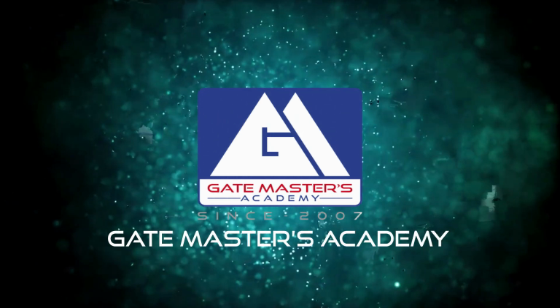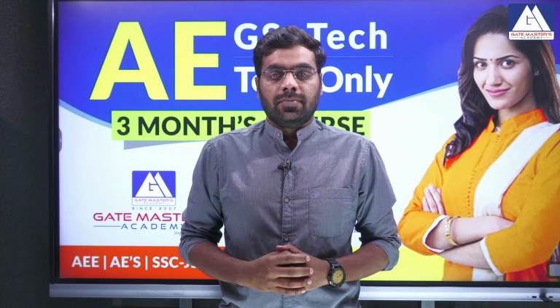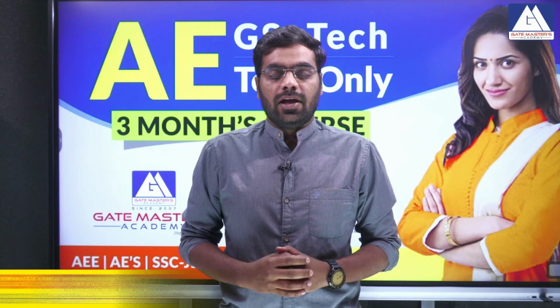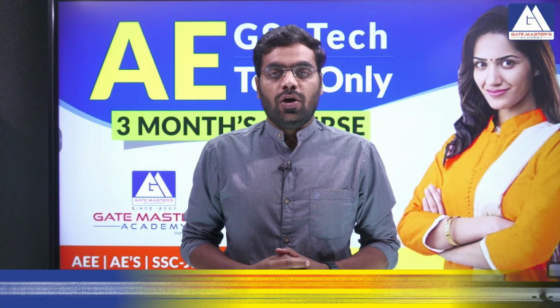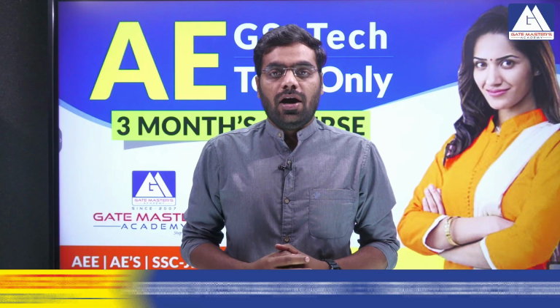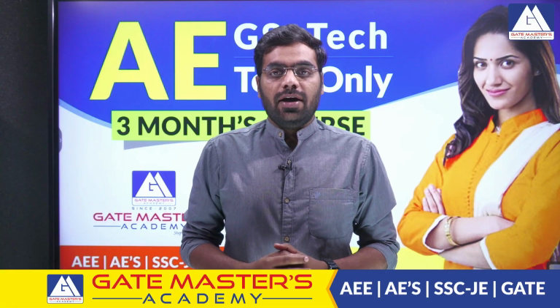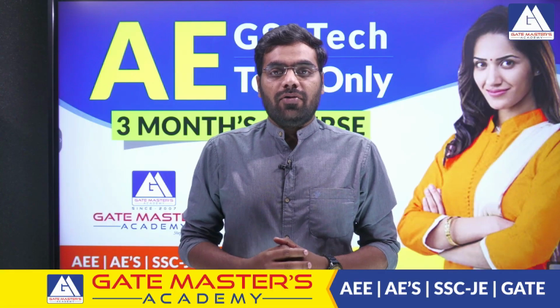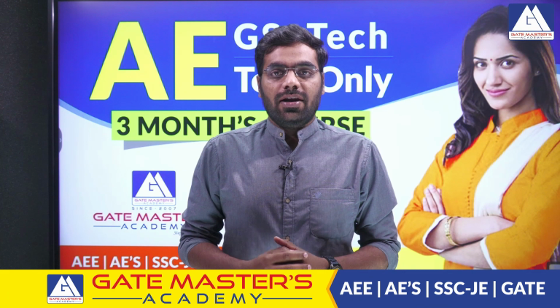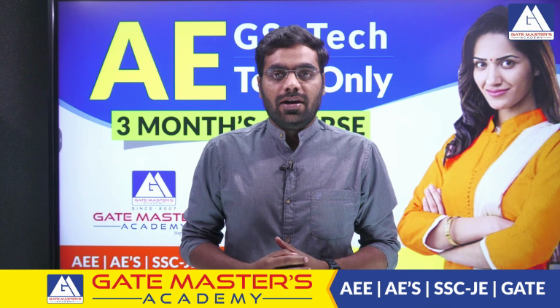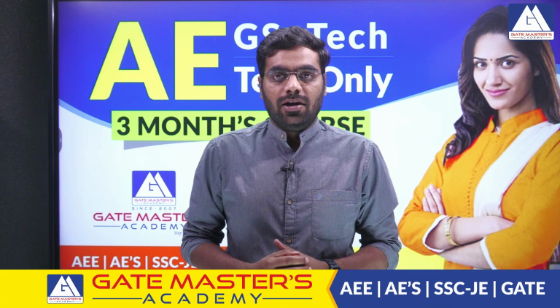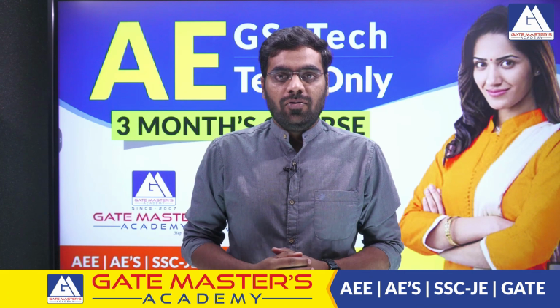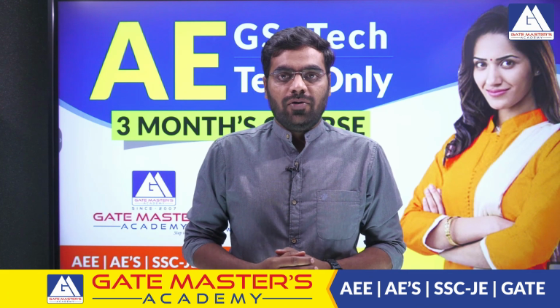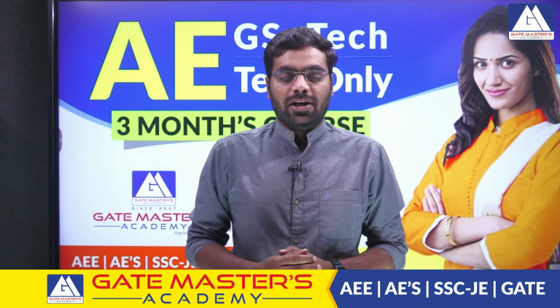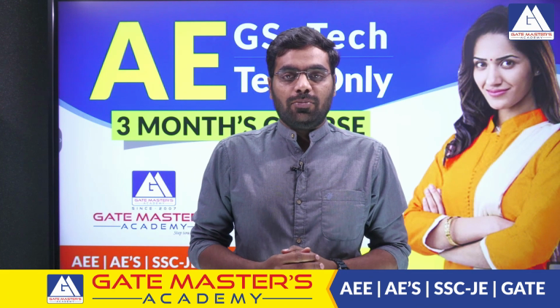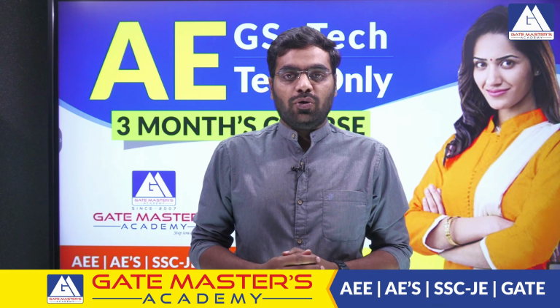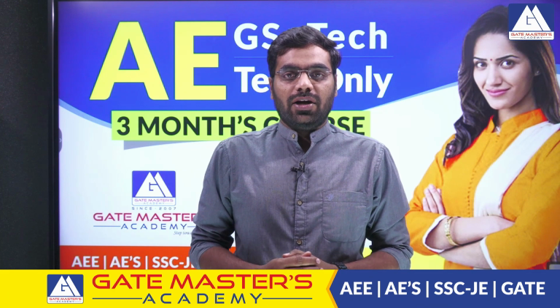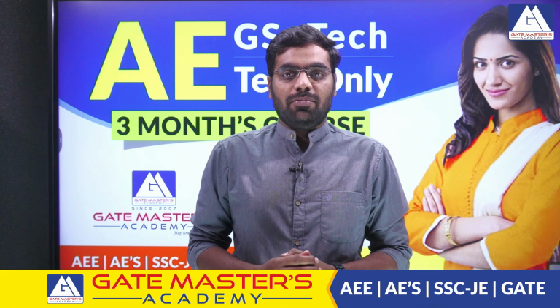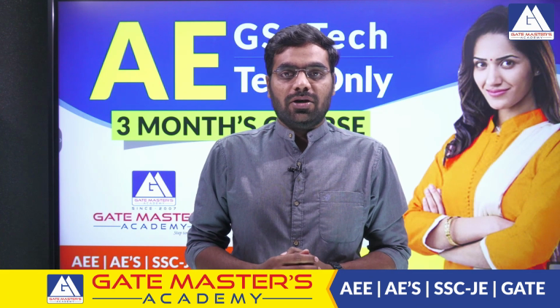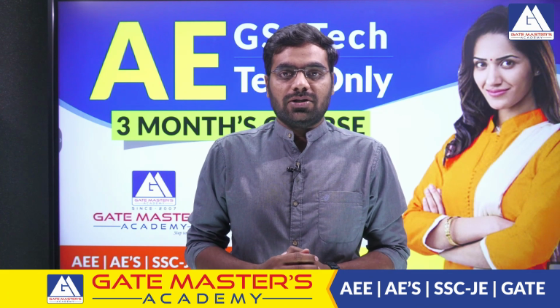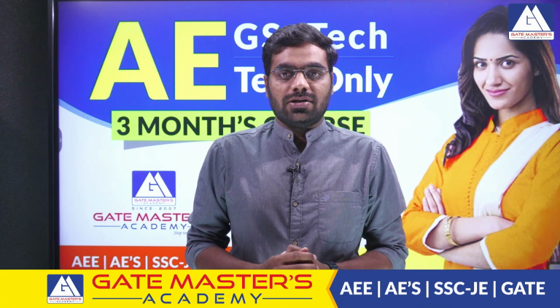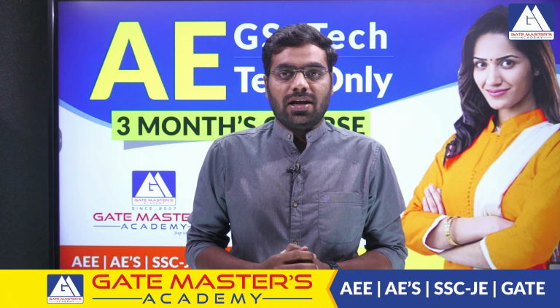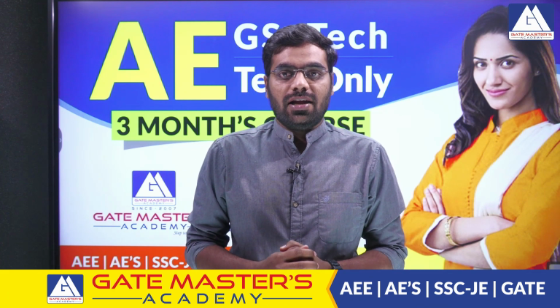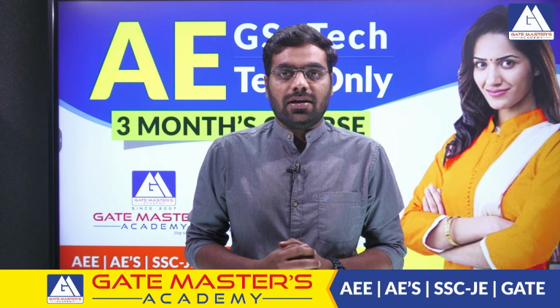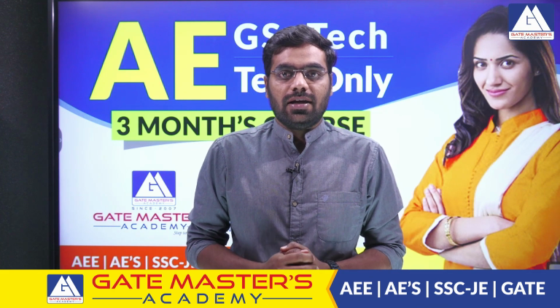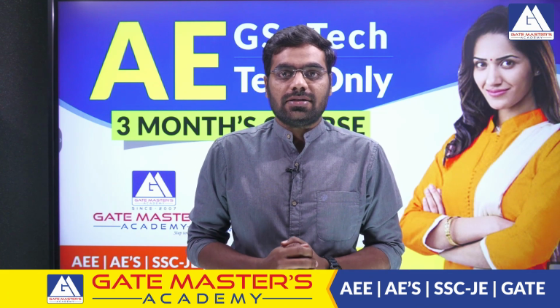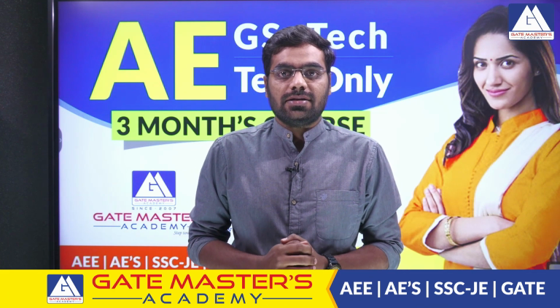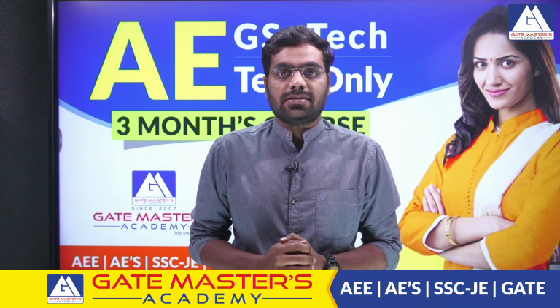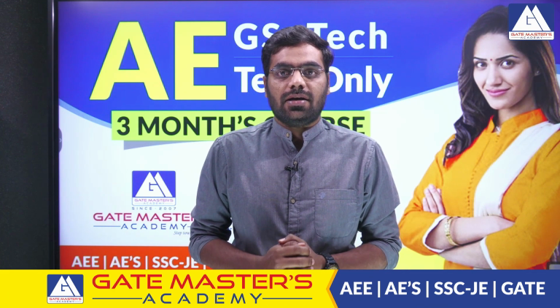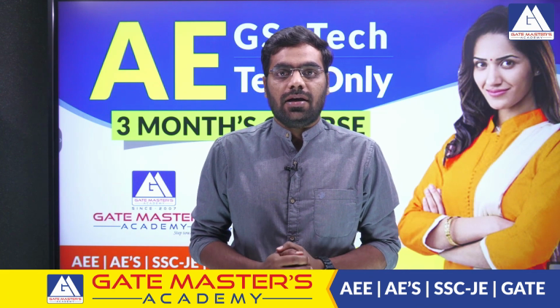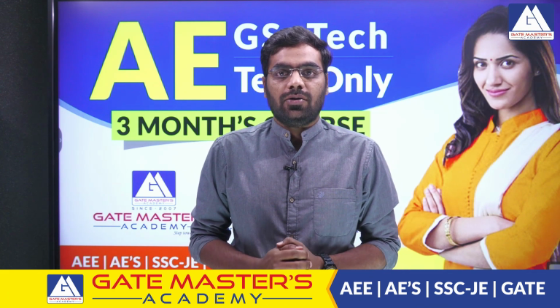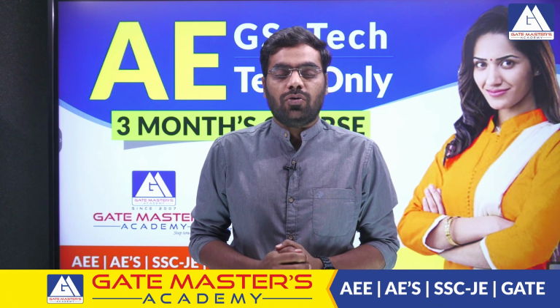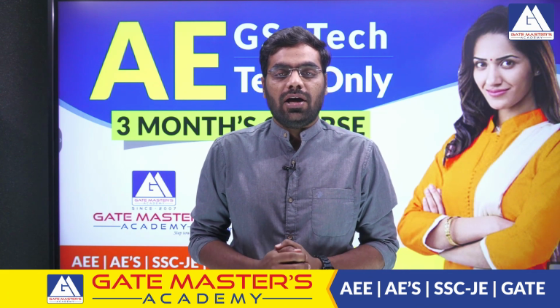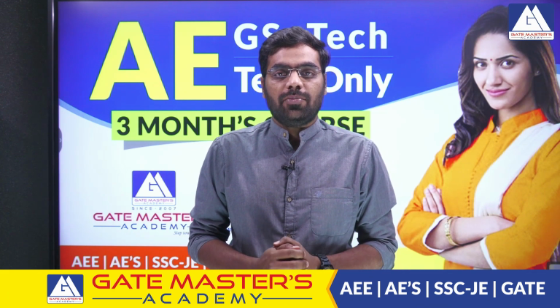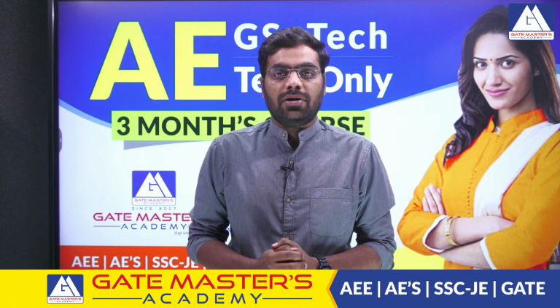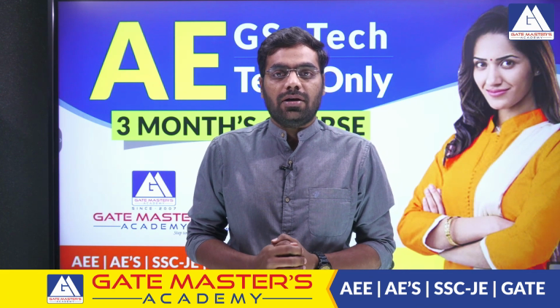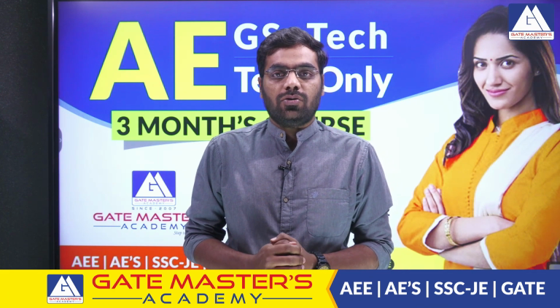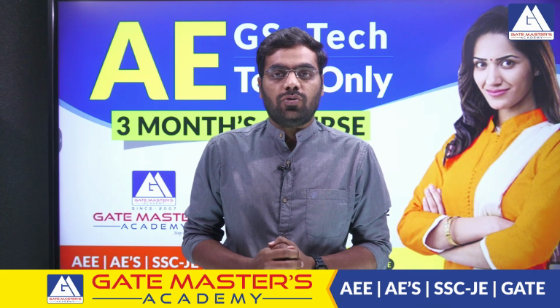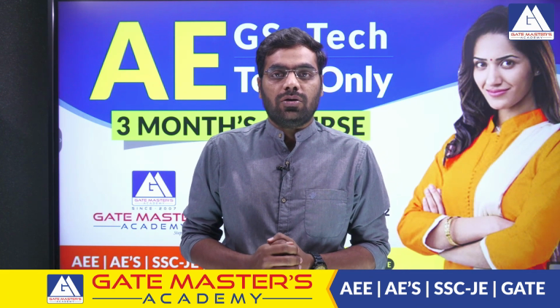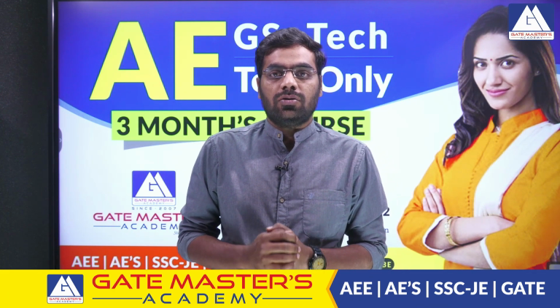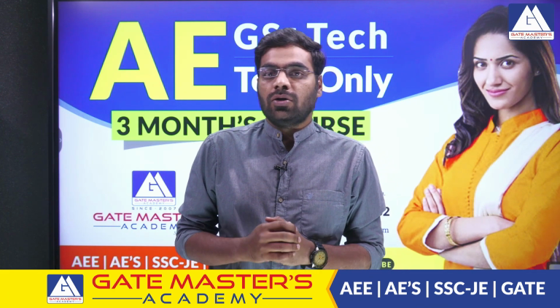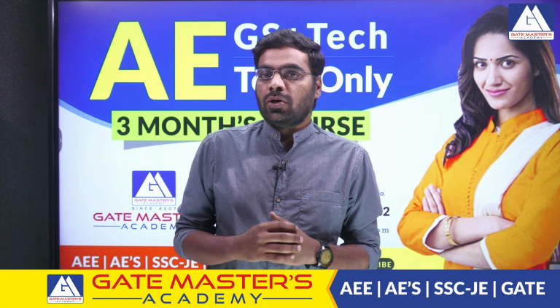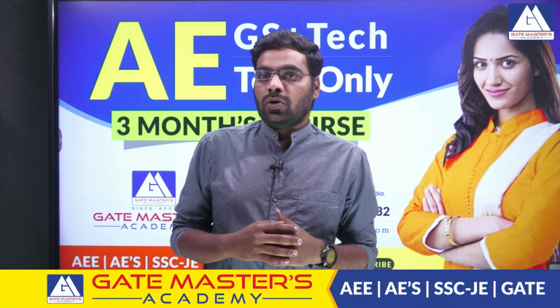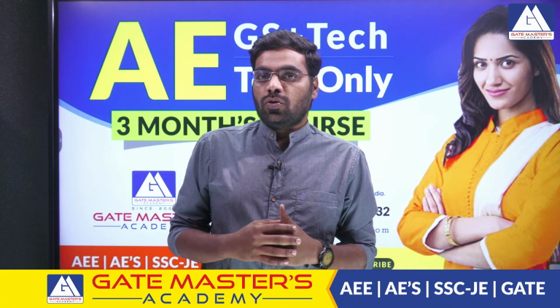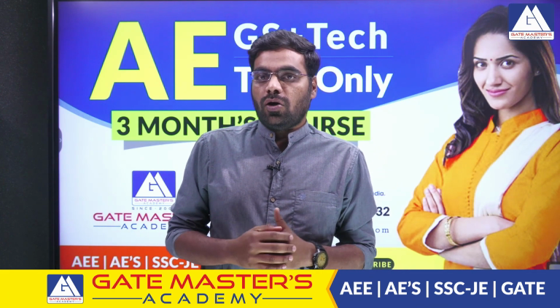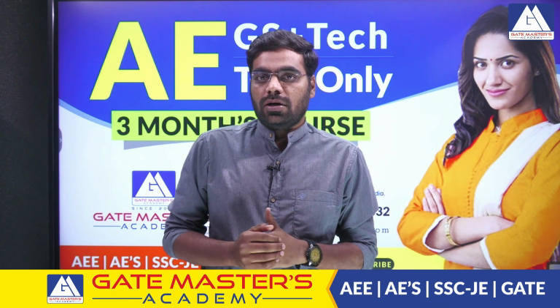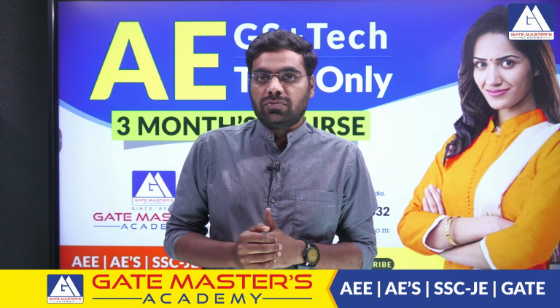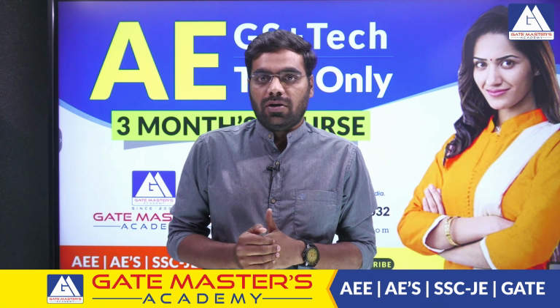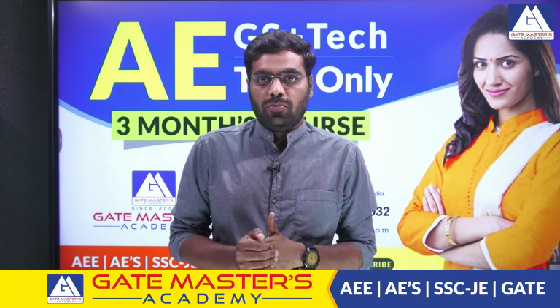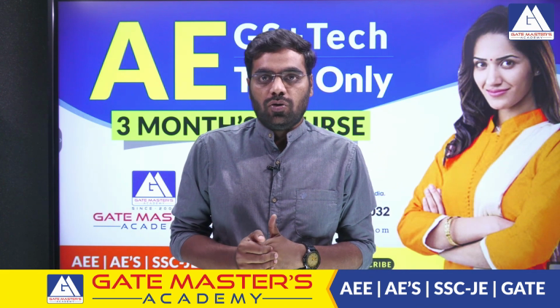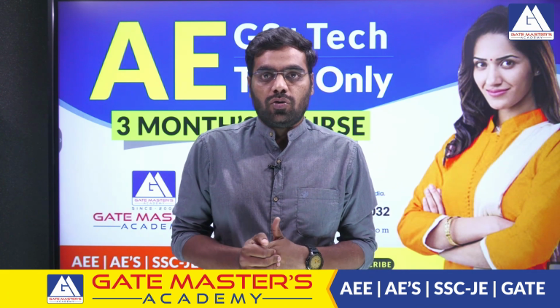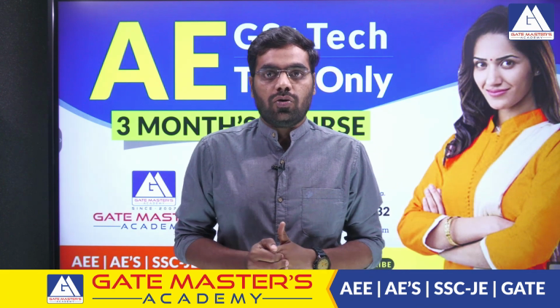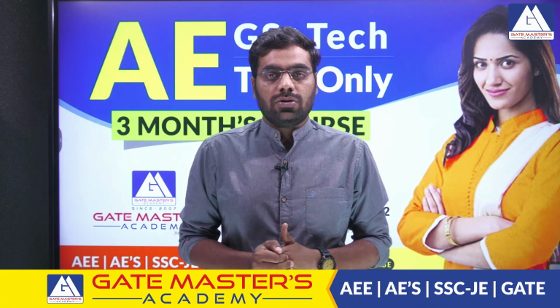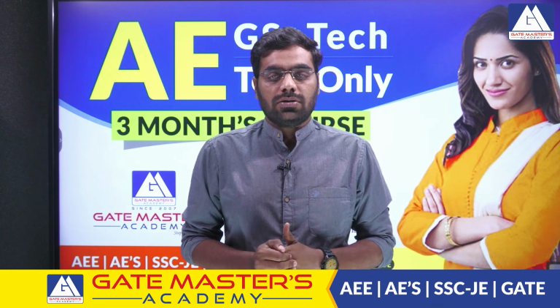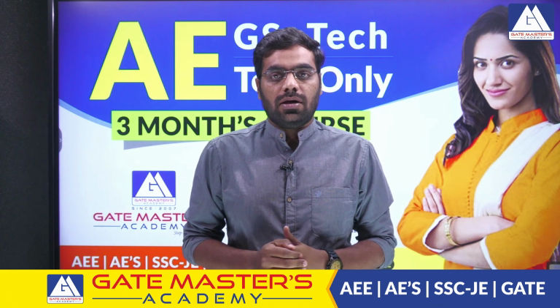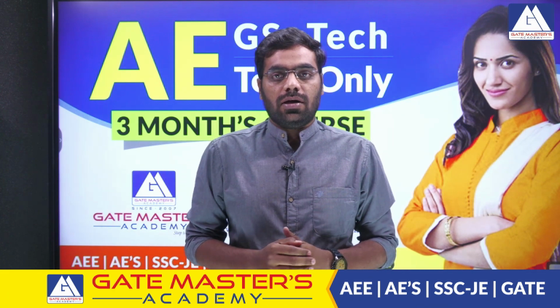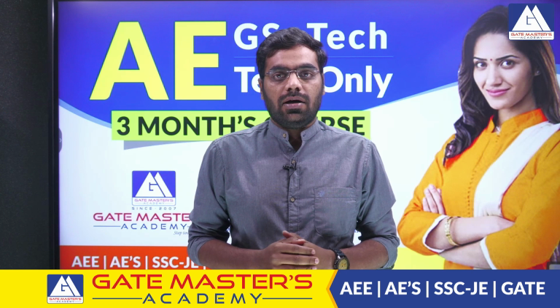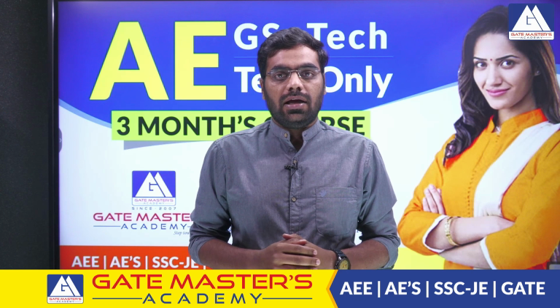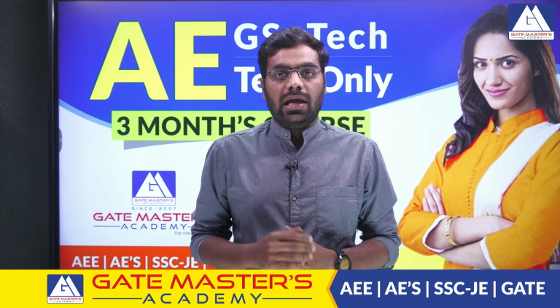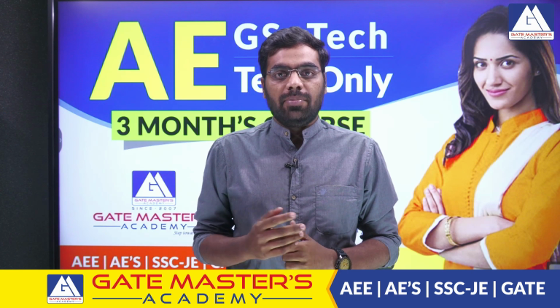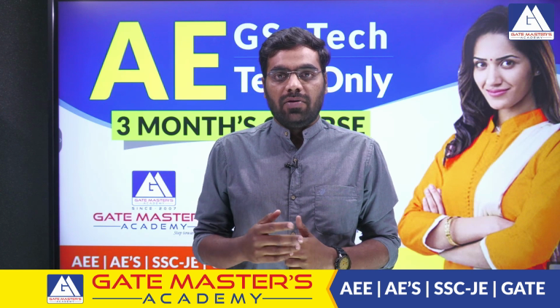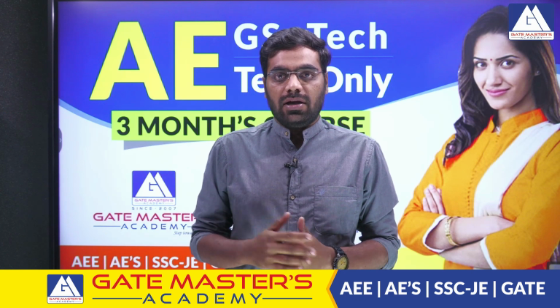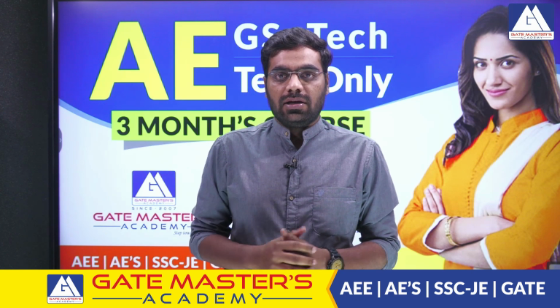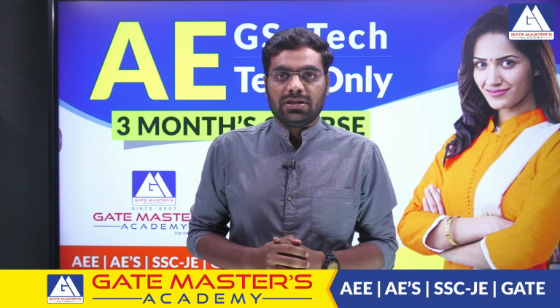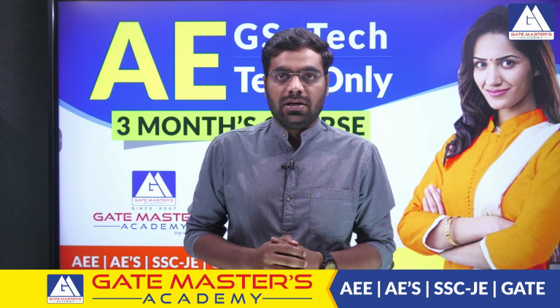Hello, hi one and all, welcome to Gate Masters Online Classes. Today I am here to launch one more course: AP General.